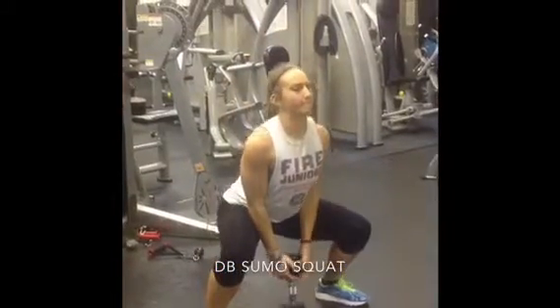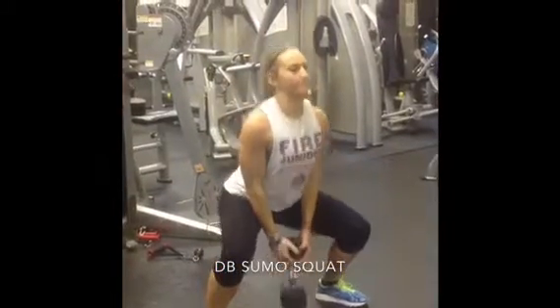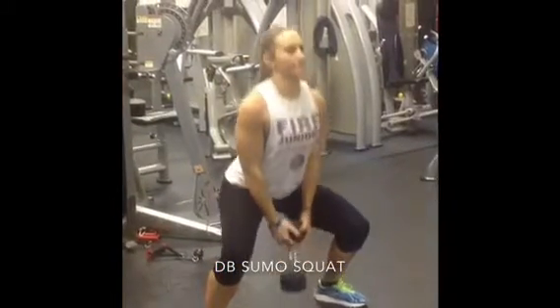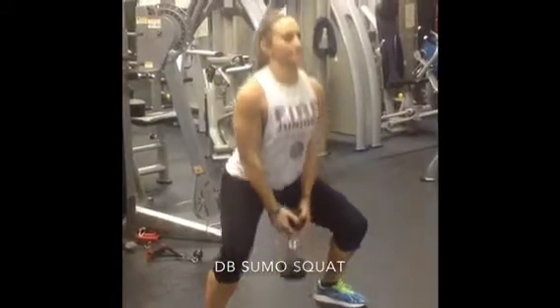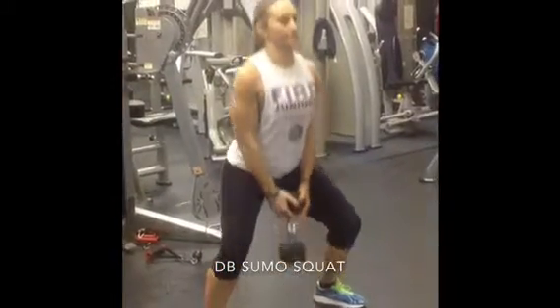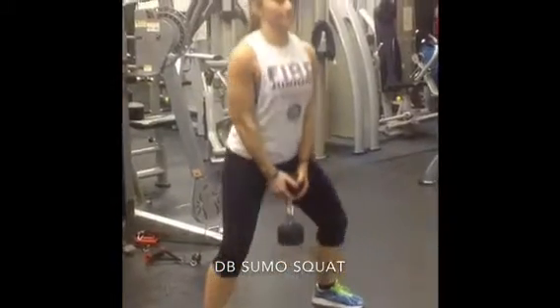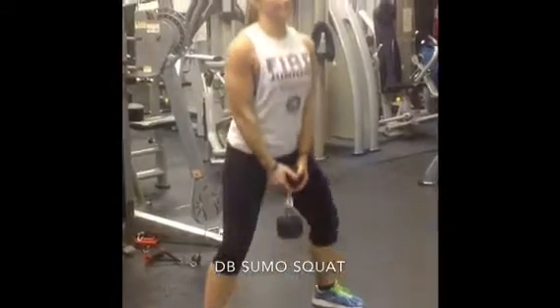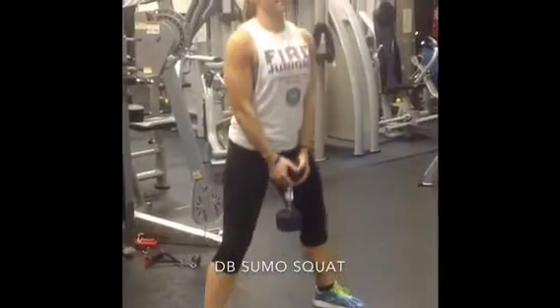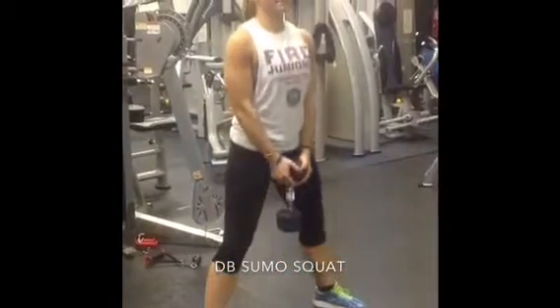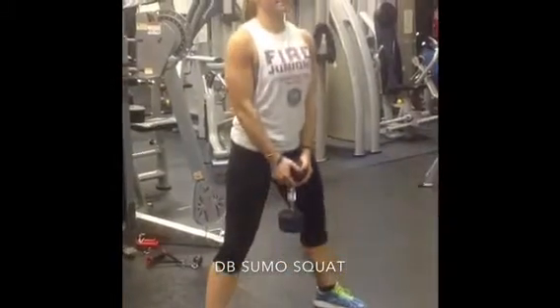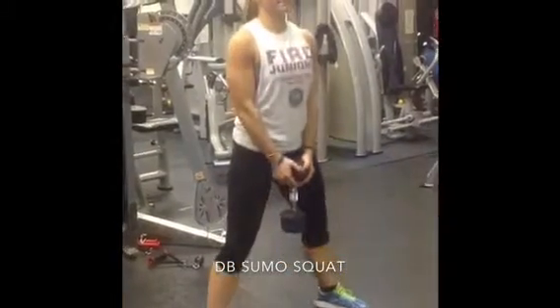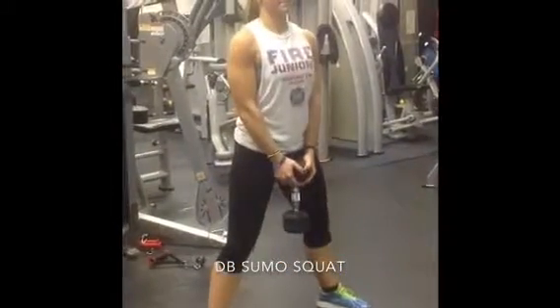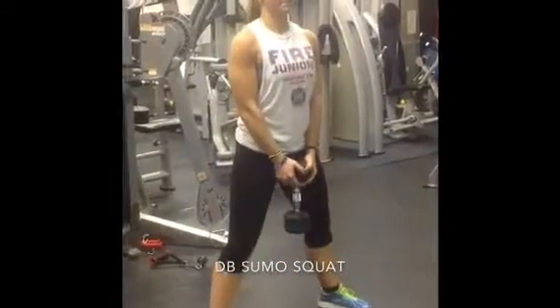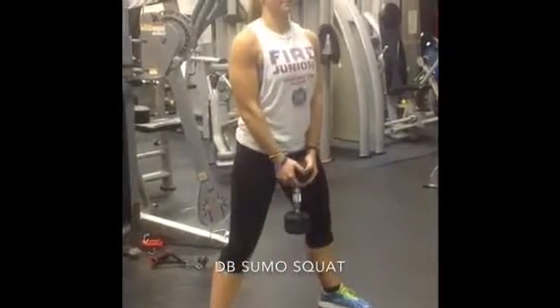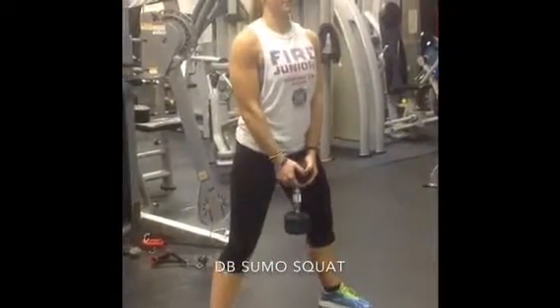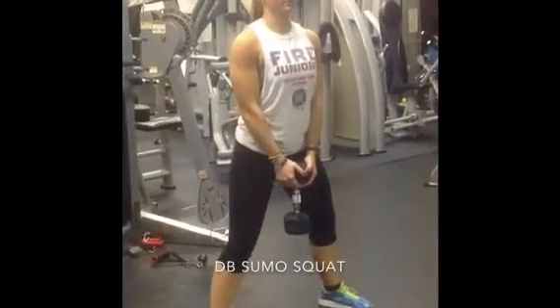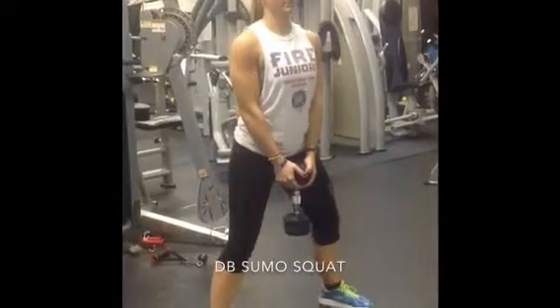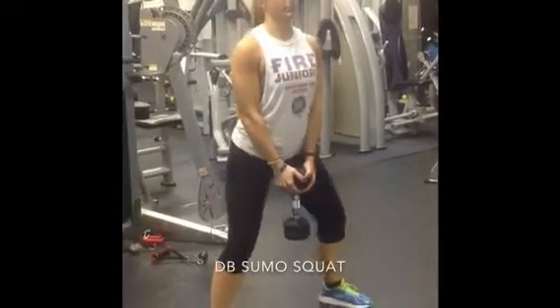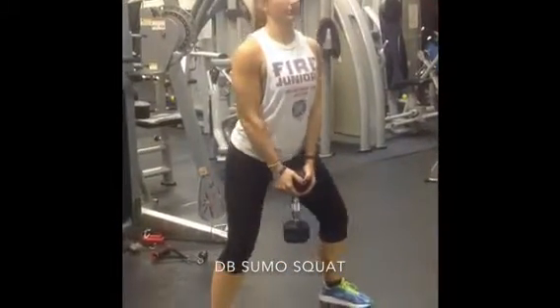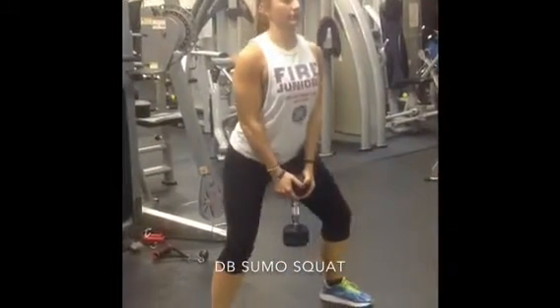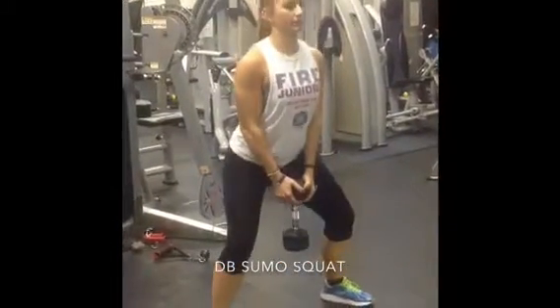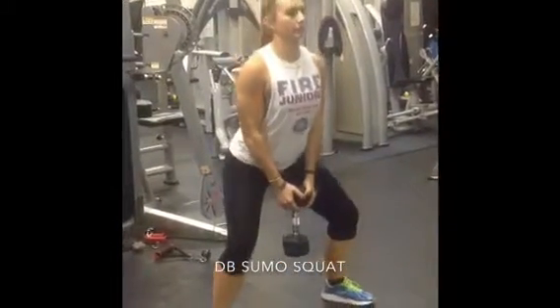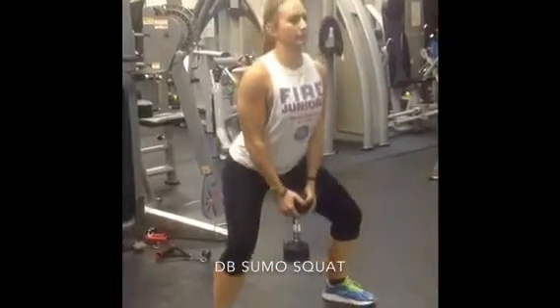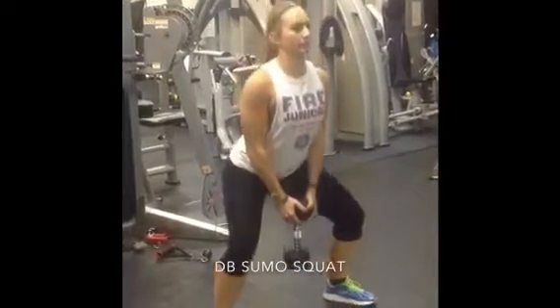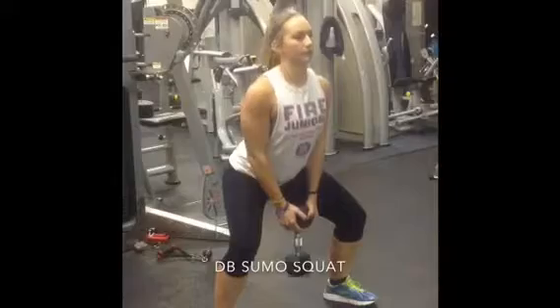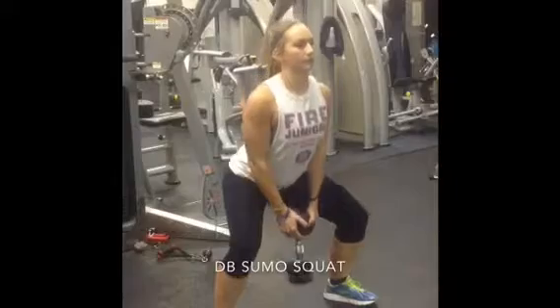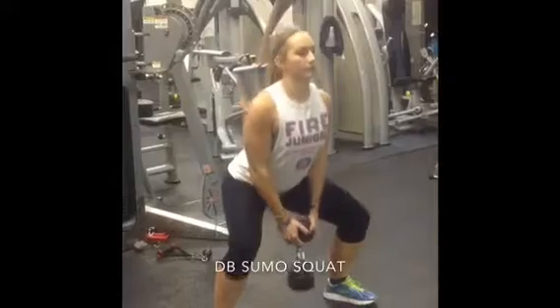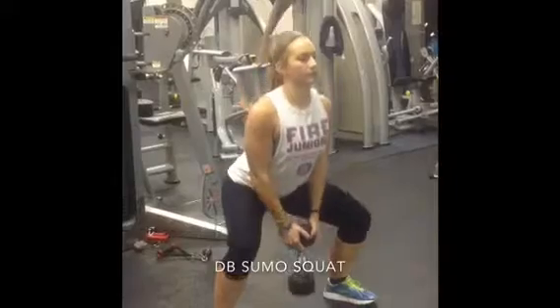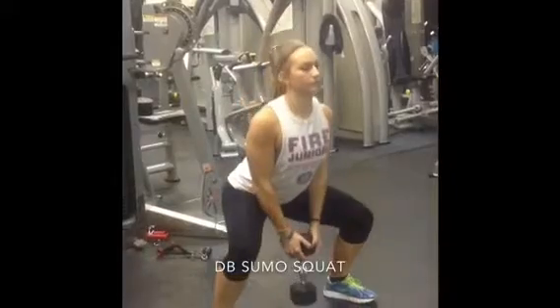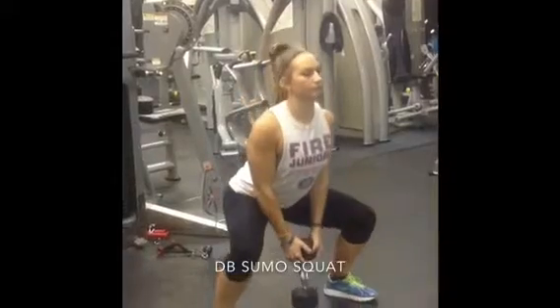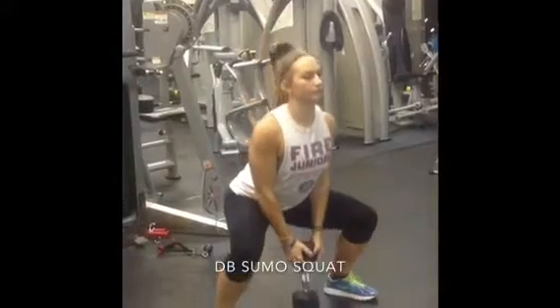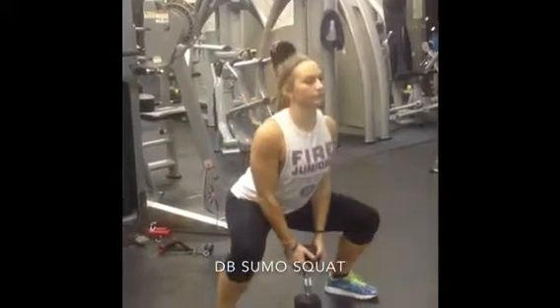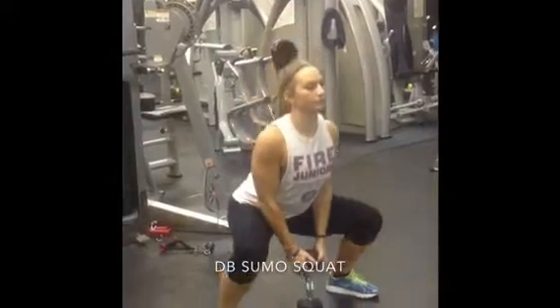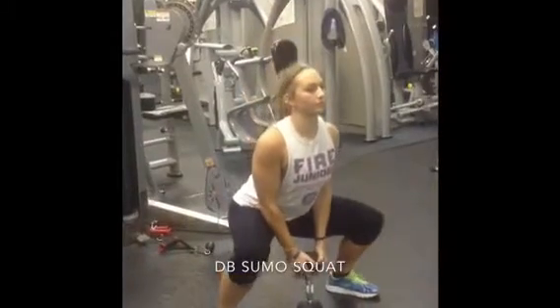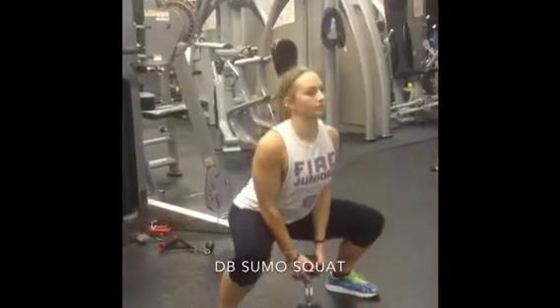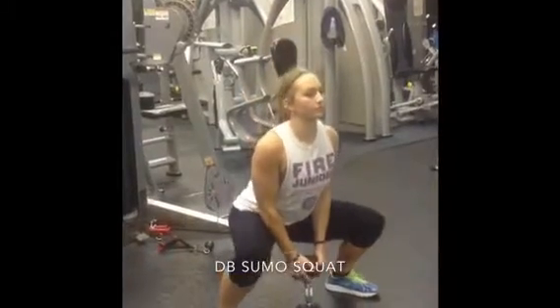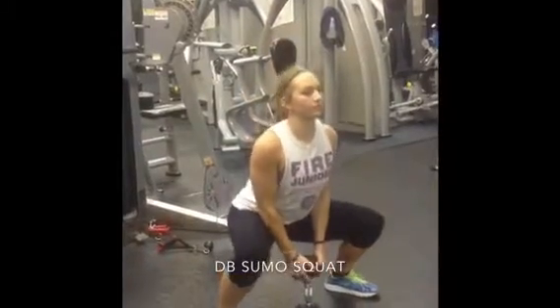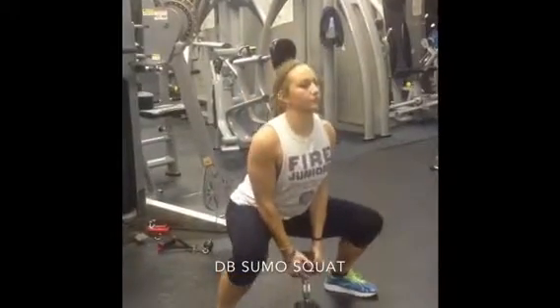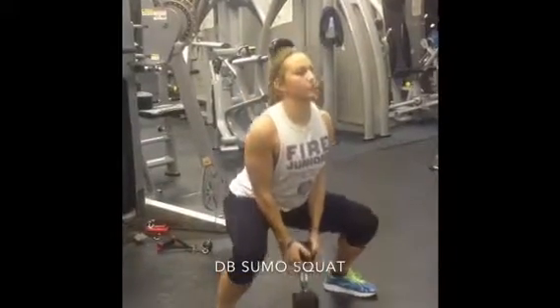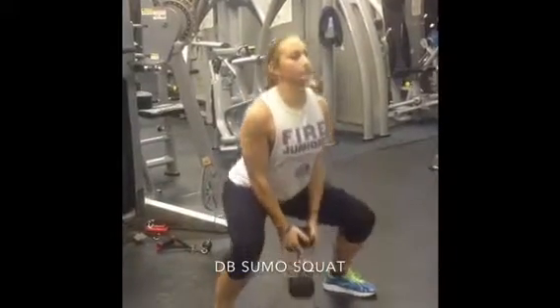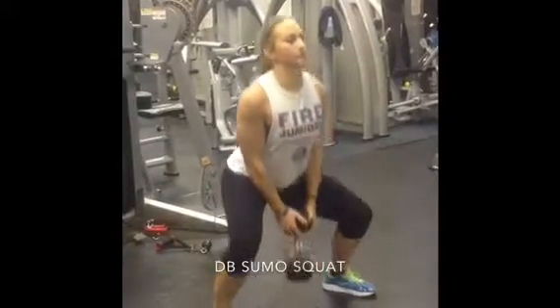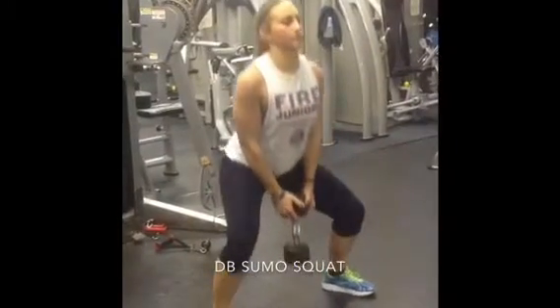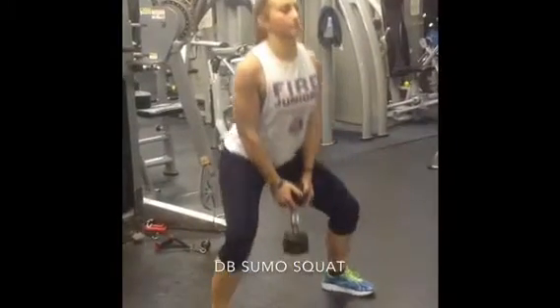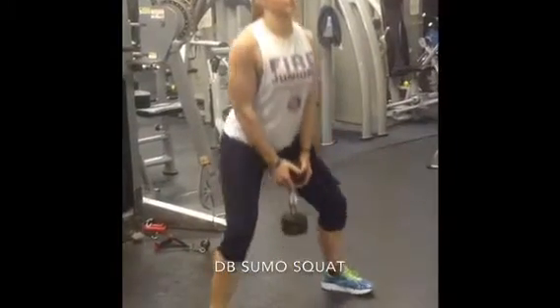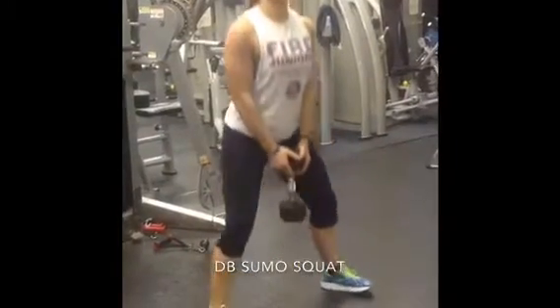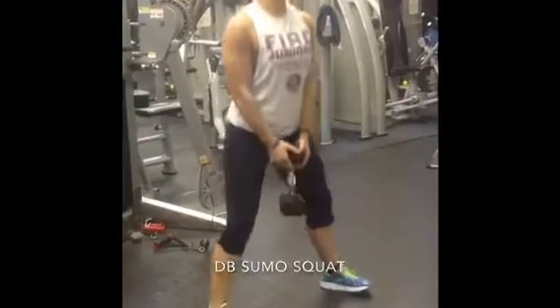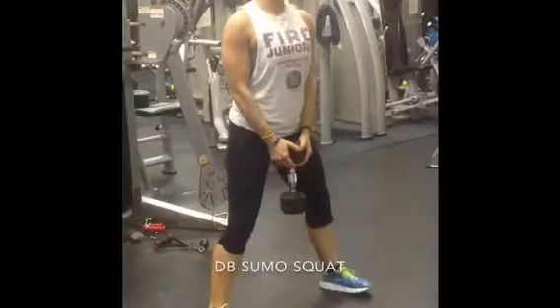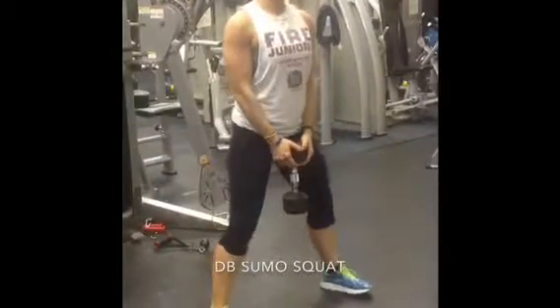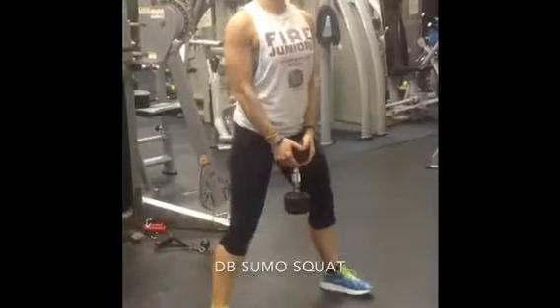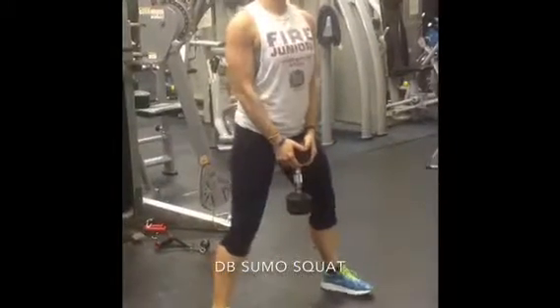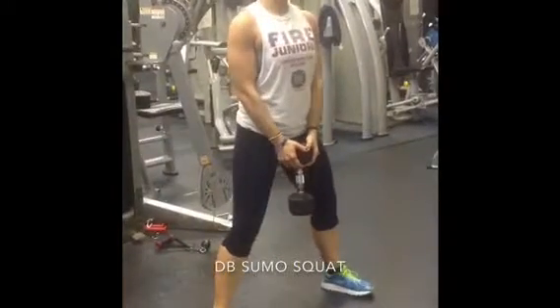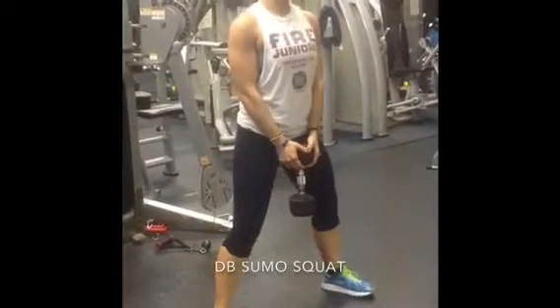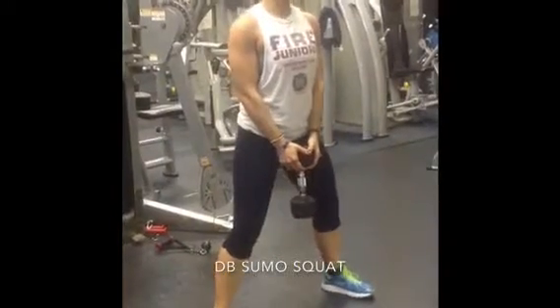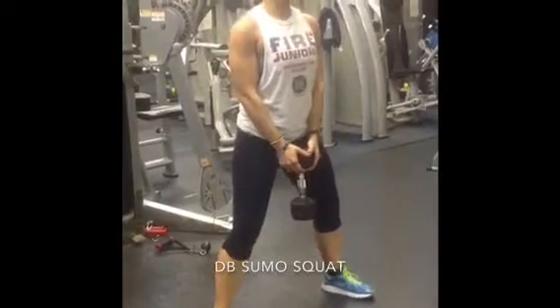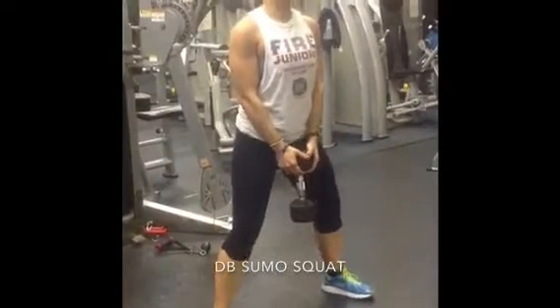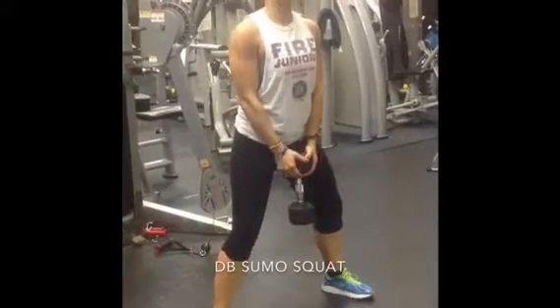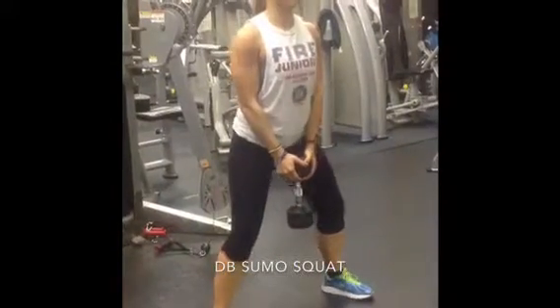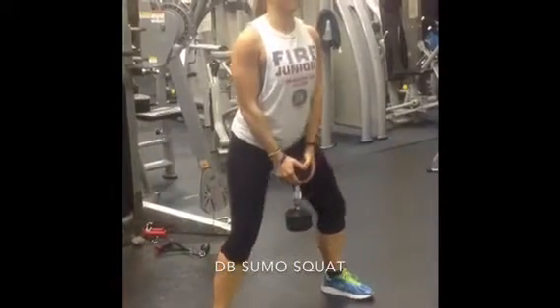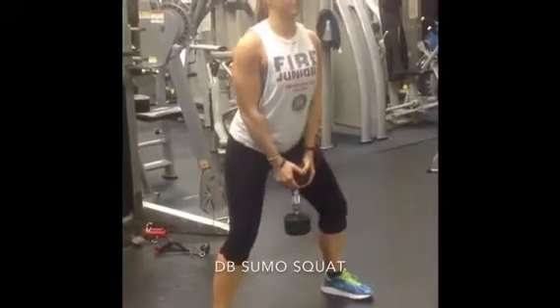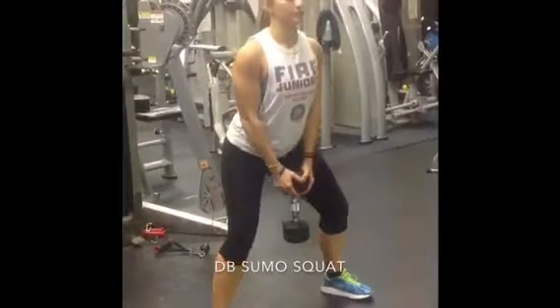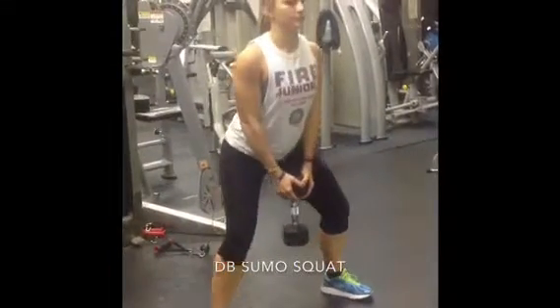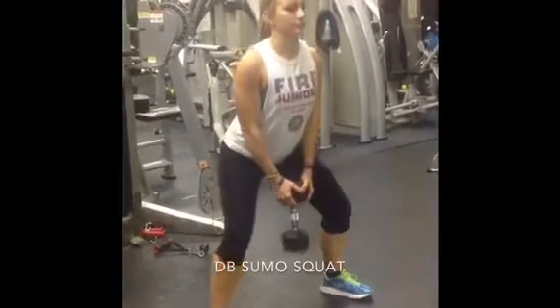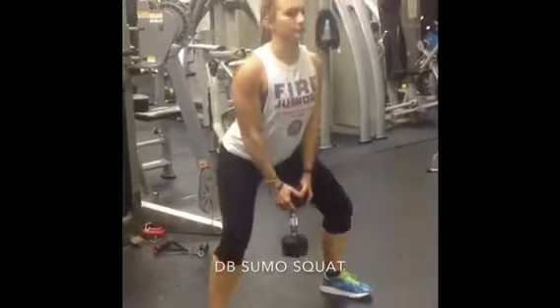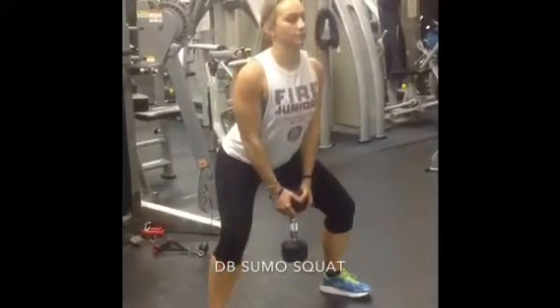She's going to drive through the hips as she comes up, squeezing through the glutes and keeping her abdominals tight.